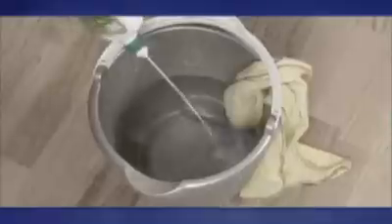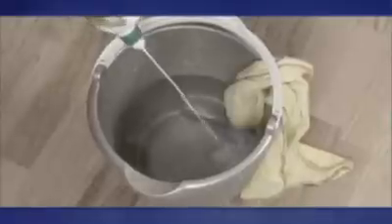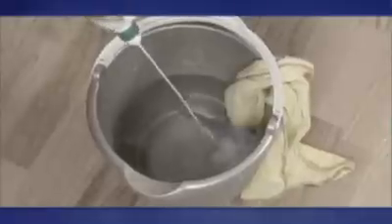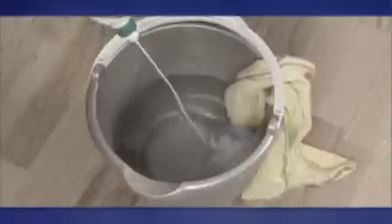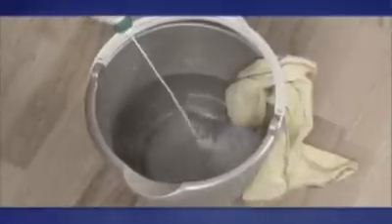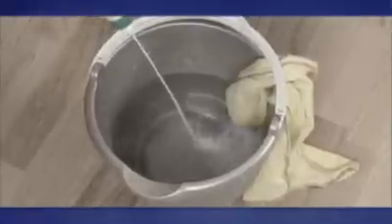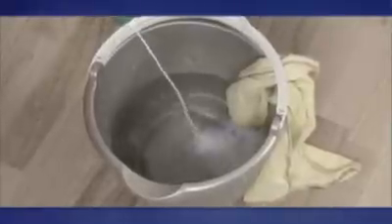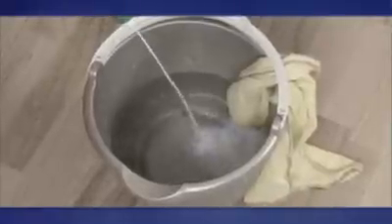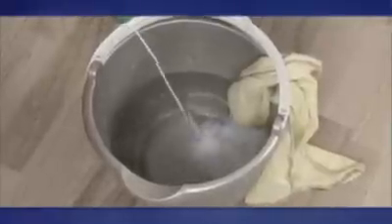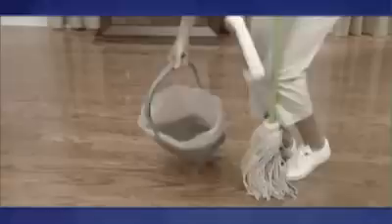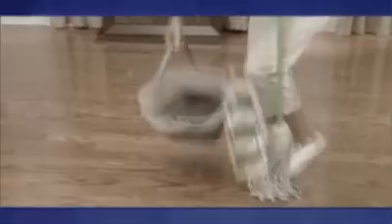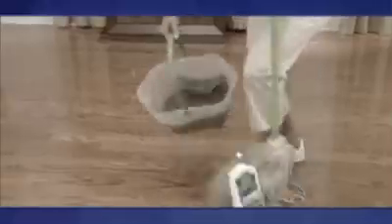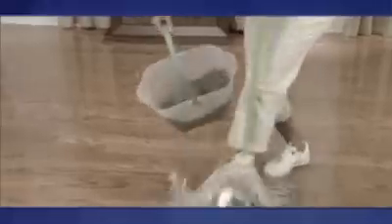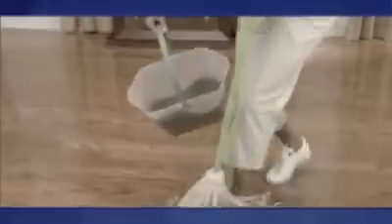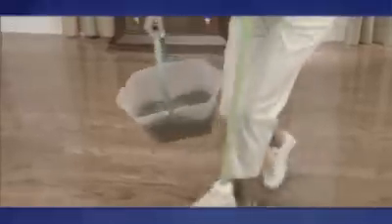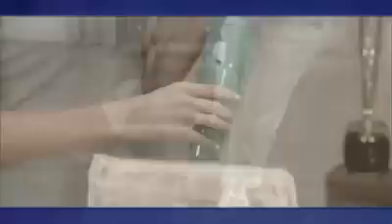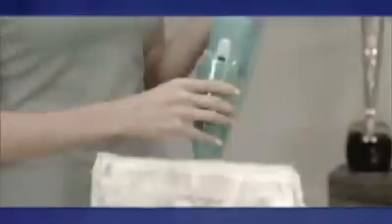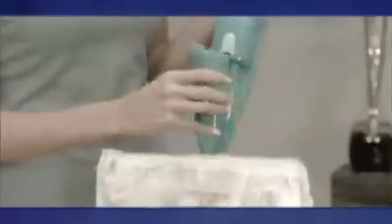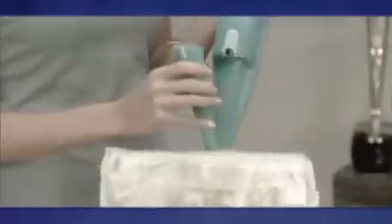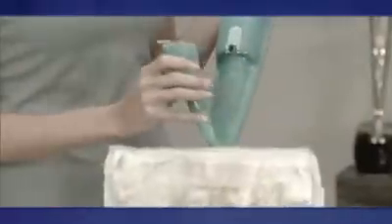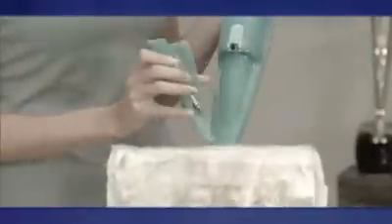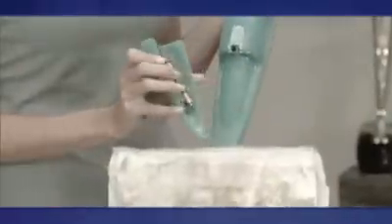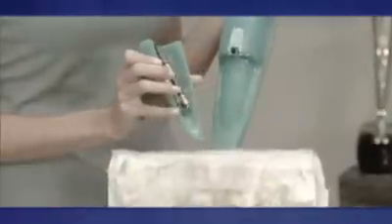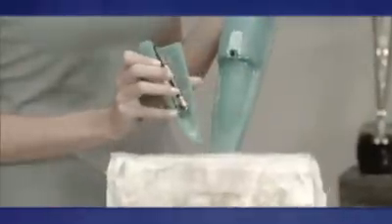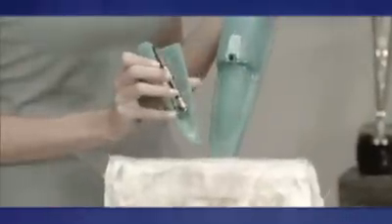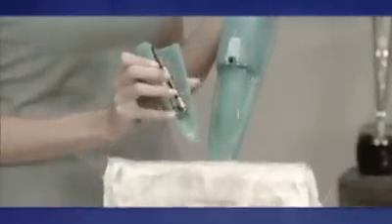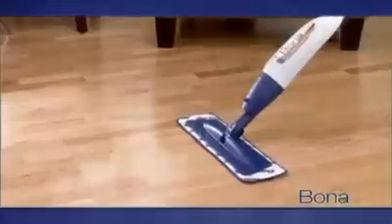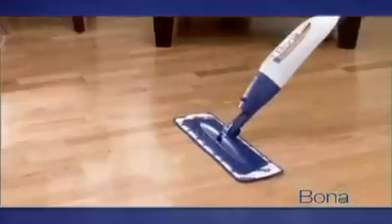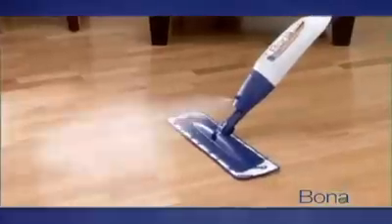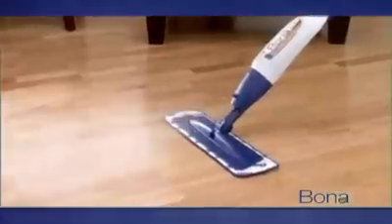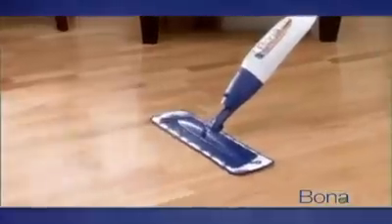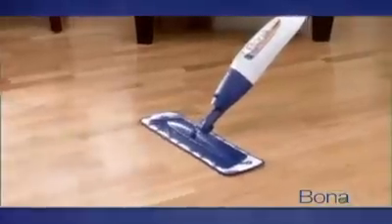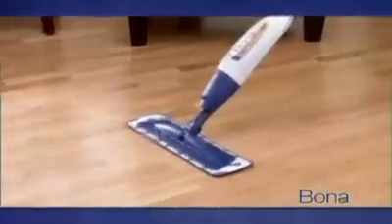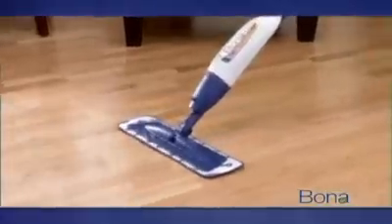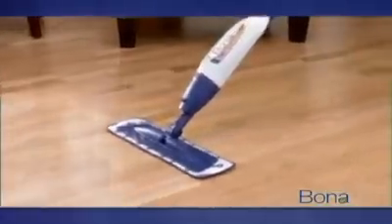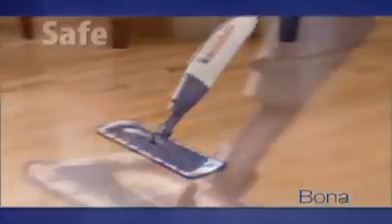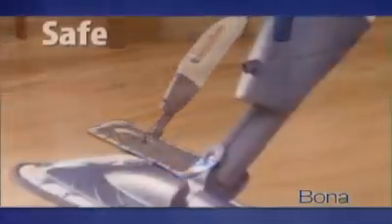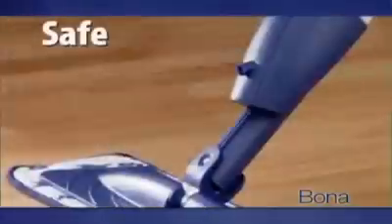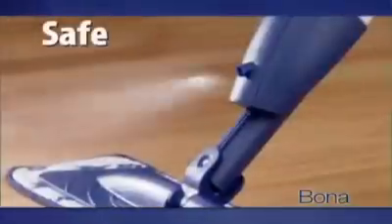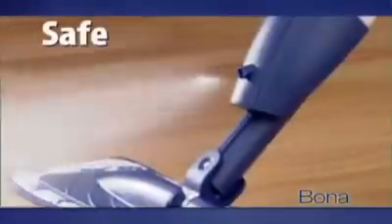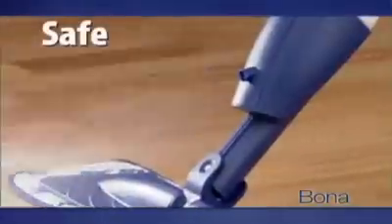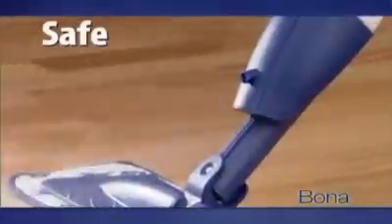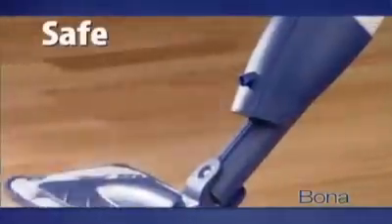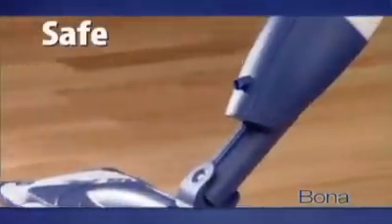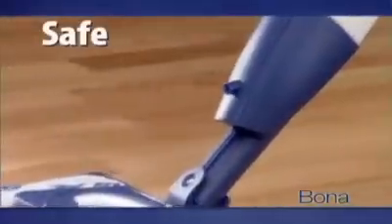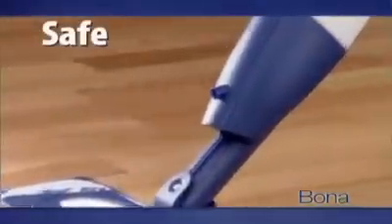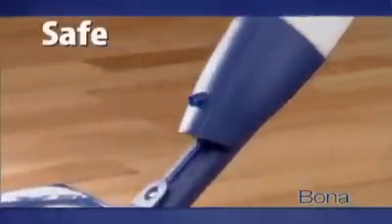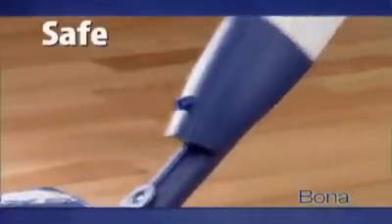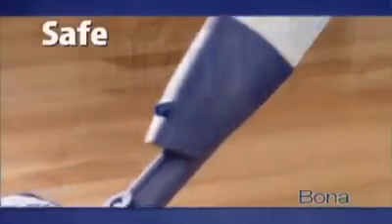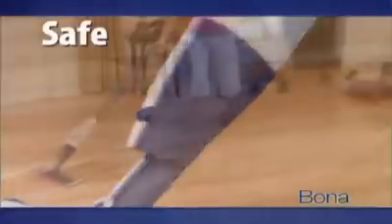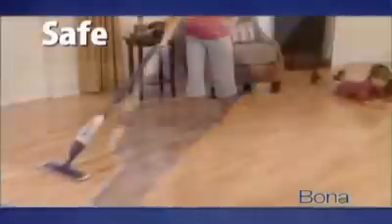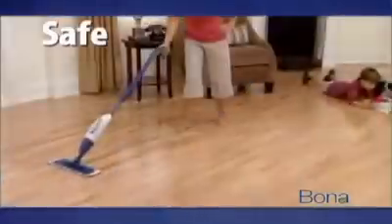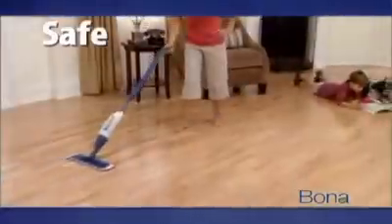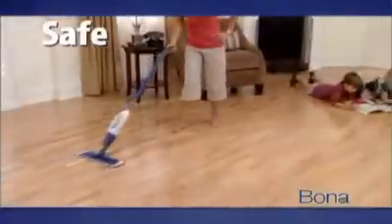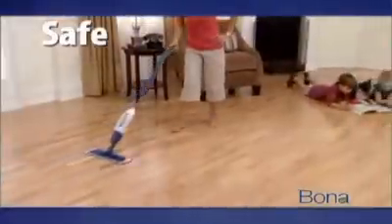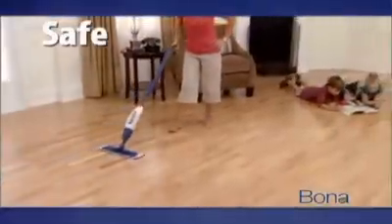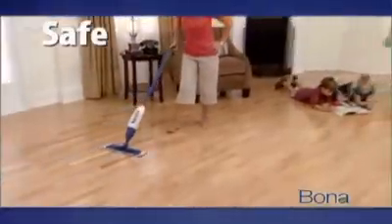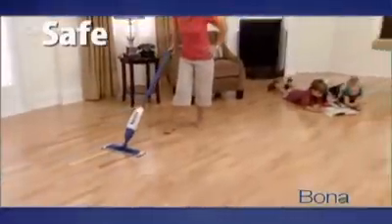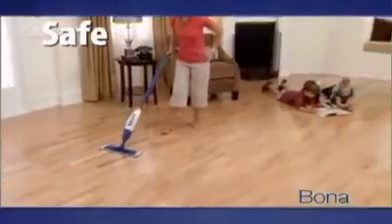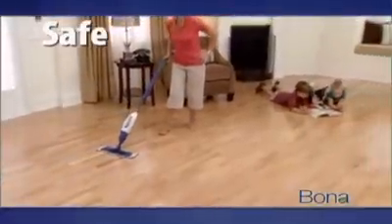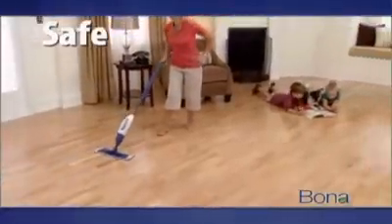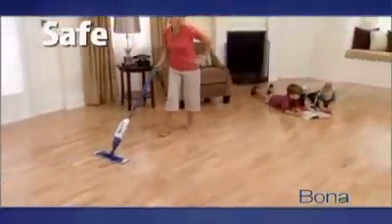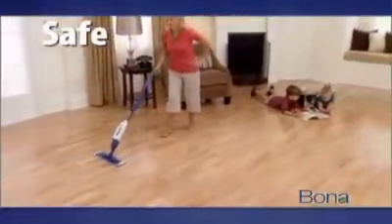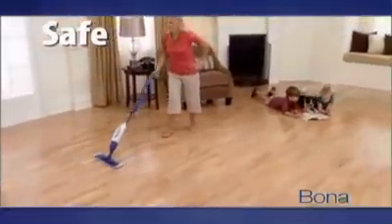There's no mixing, no buckets, no batteries. Just spray and clean. It's safe for your floors, your family, and the environment.